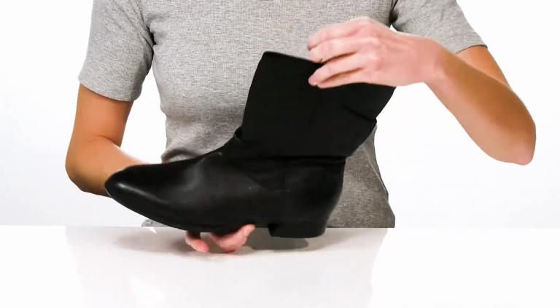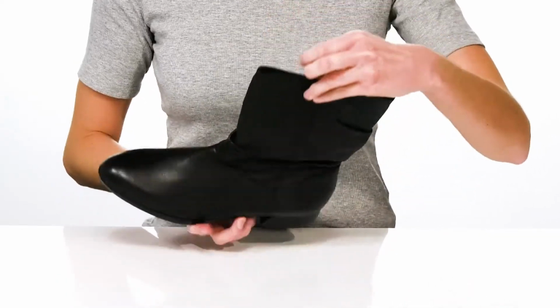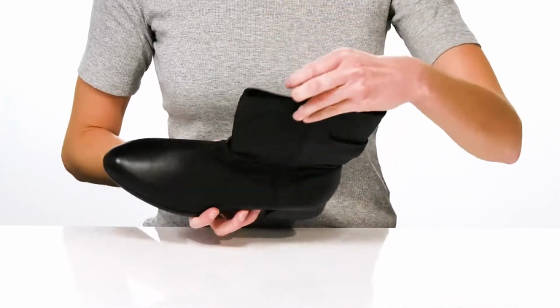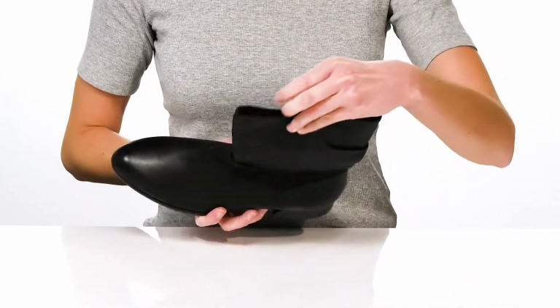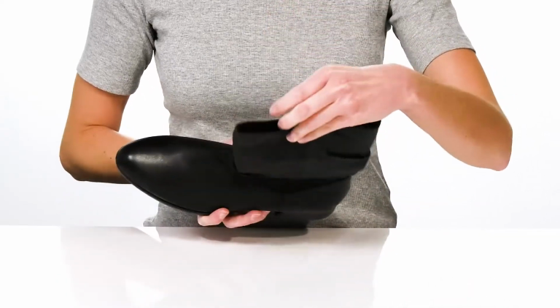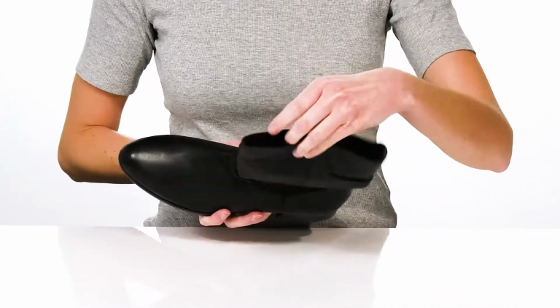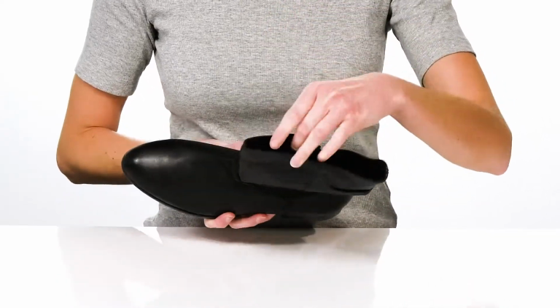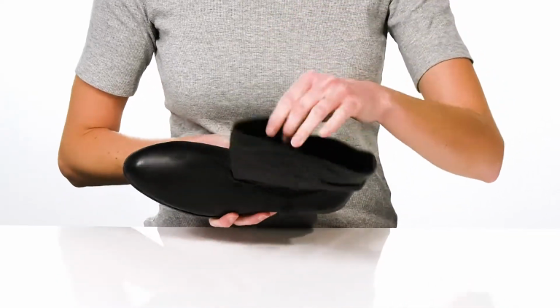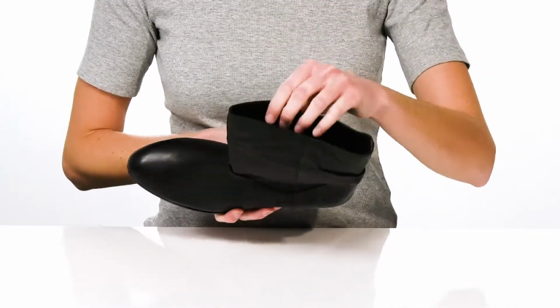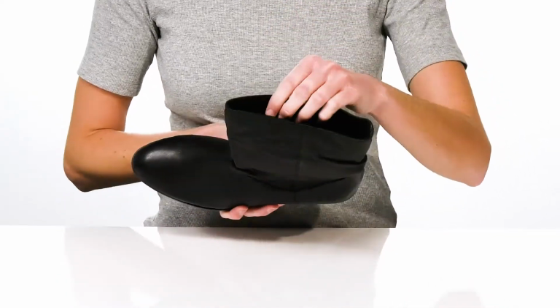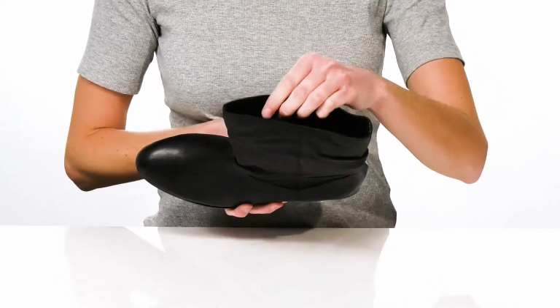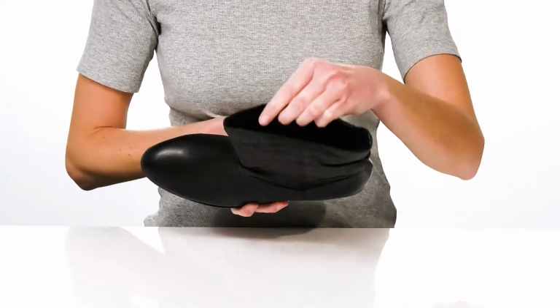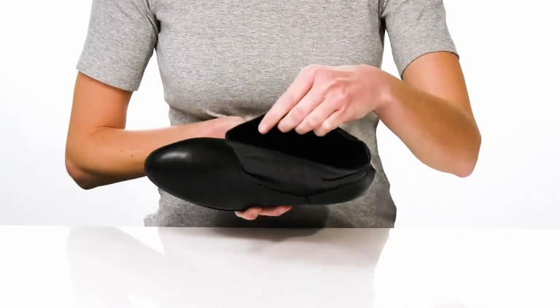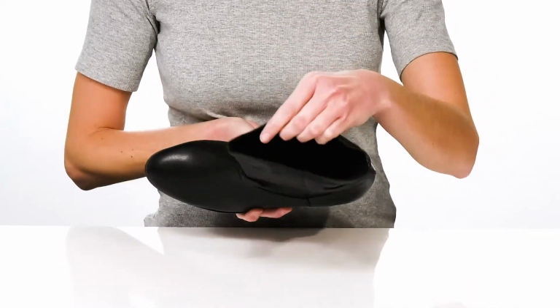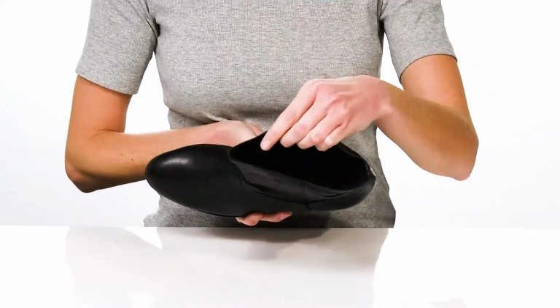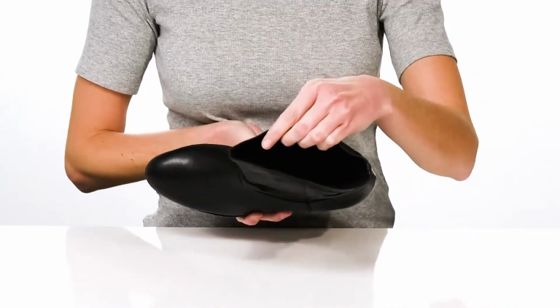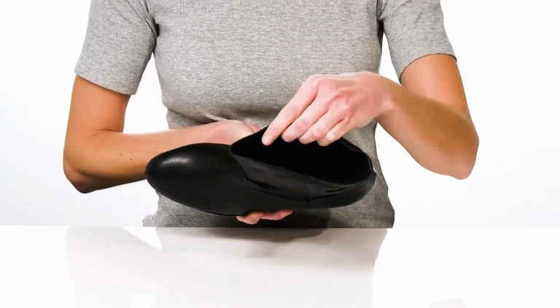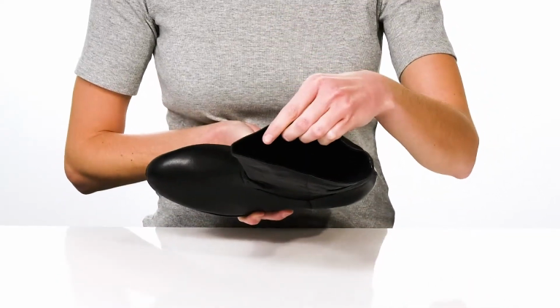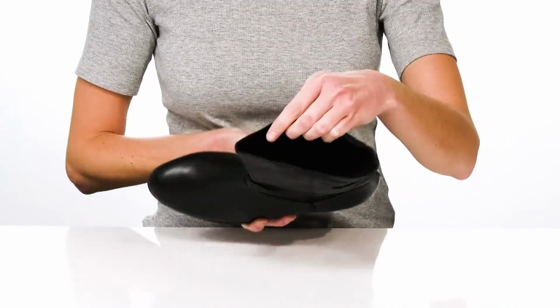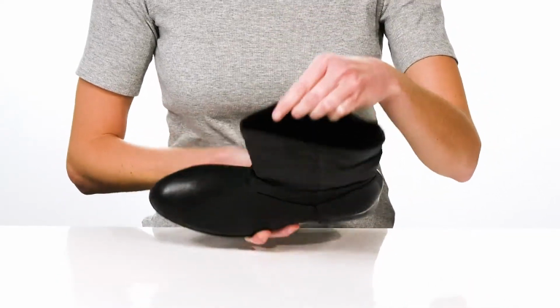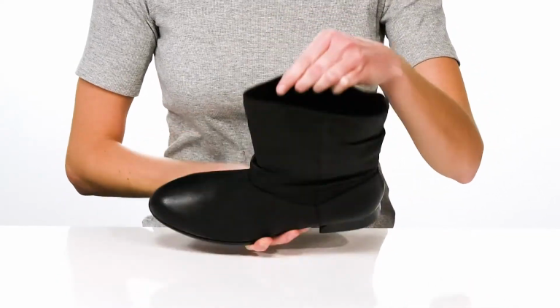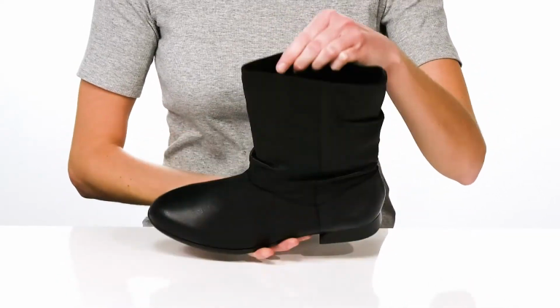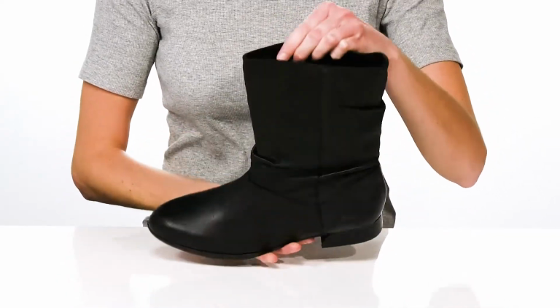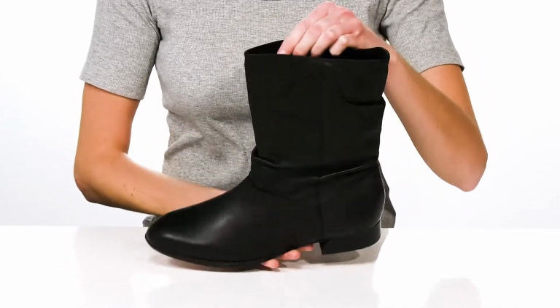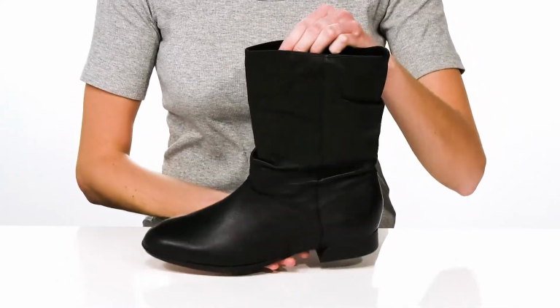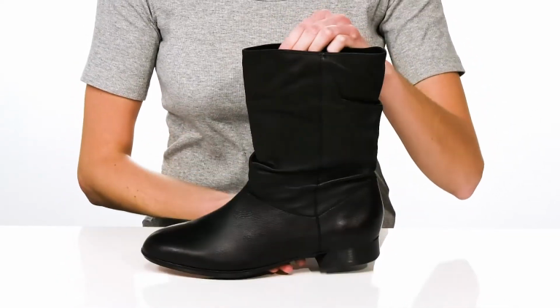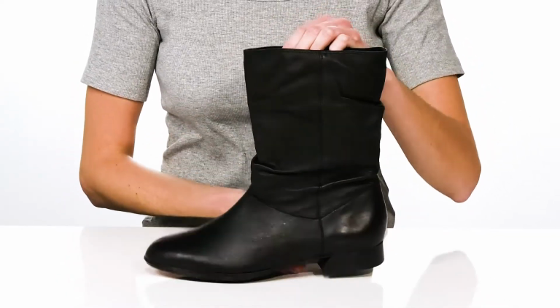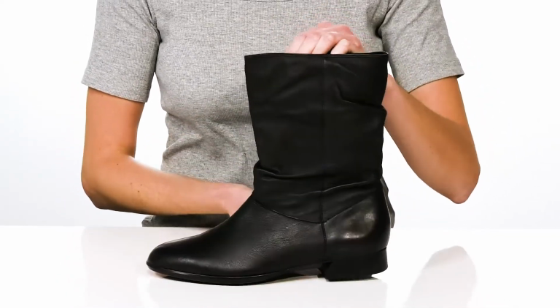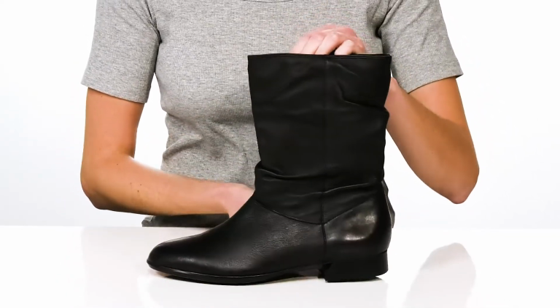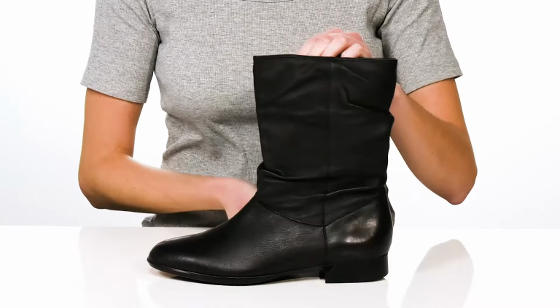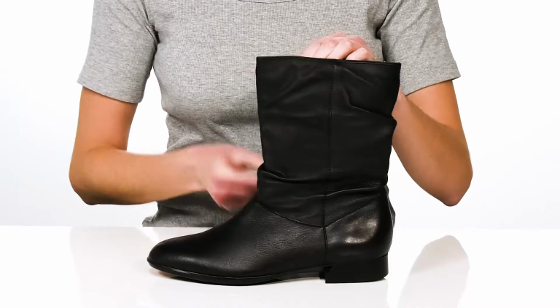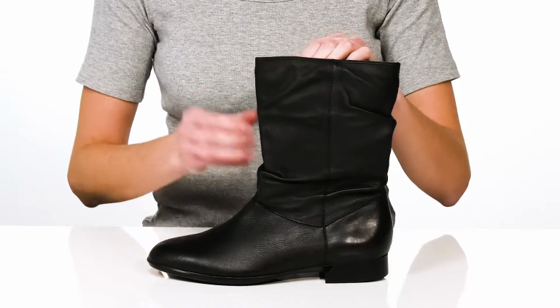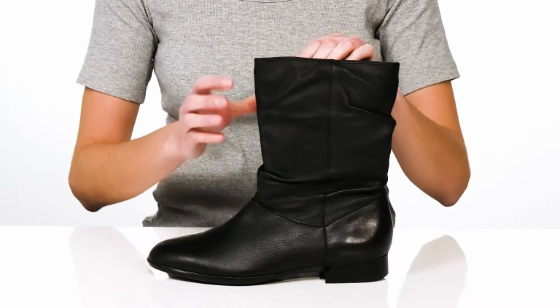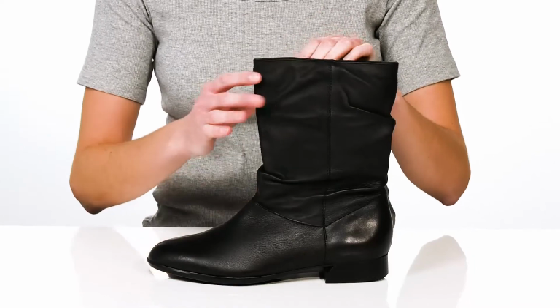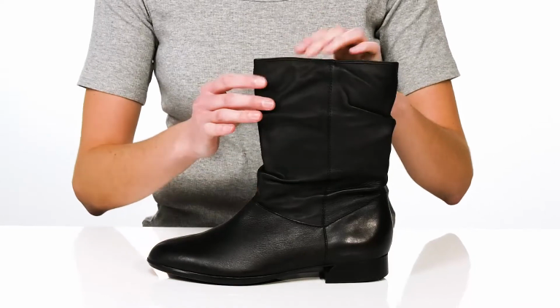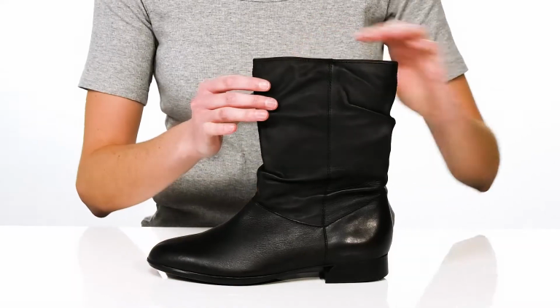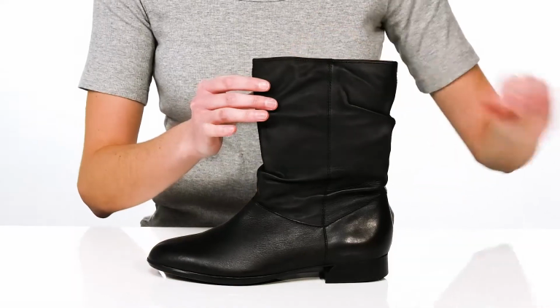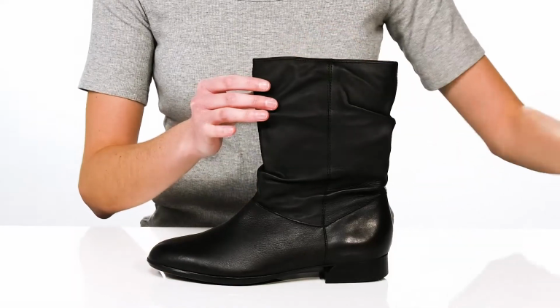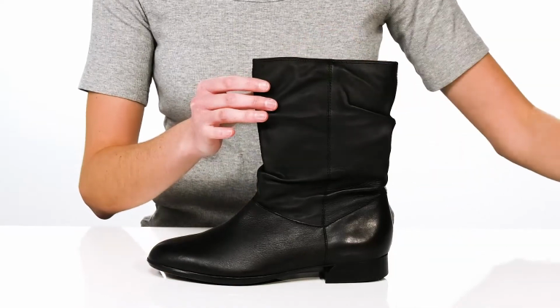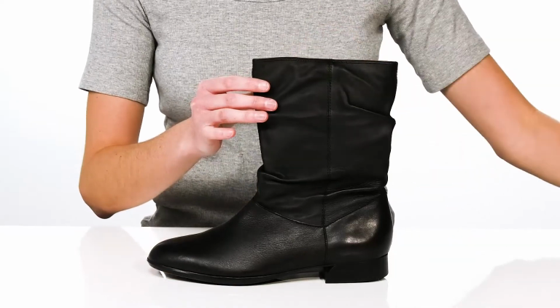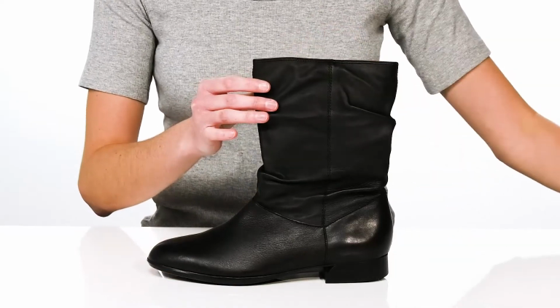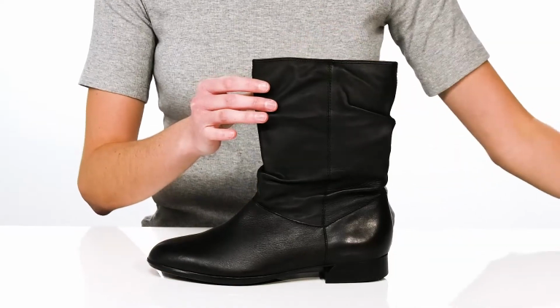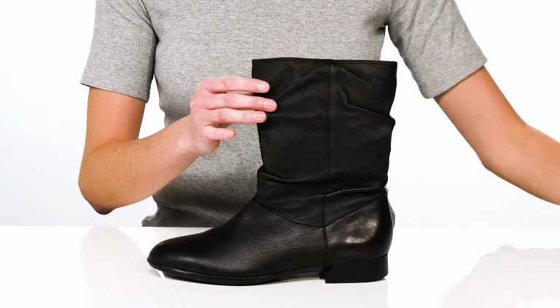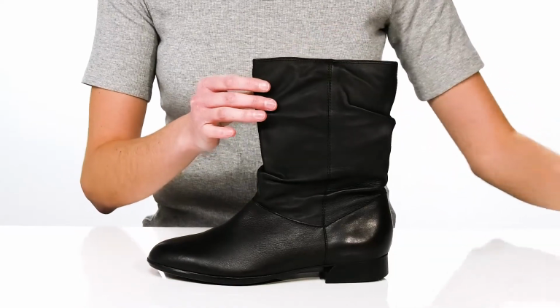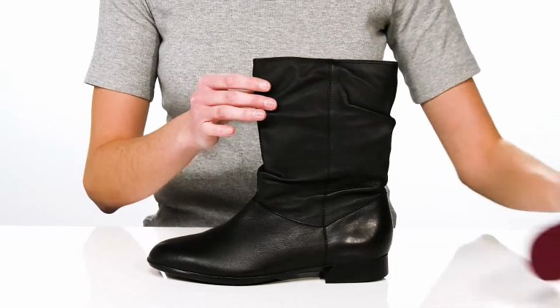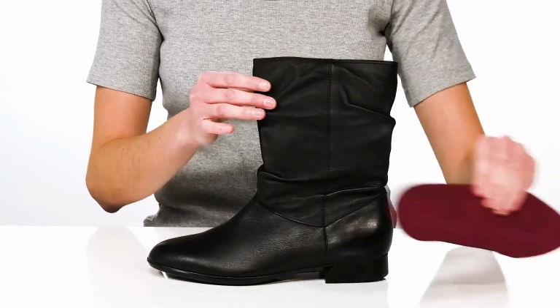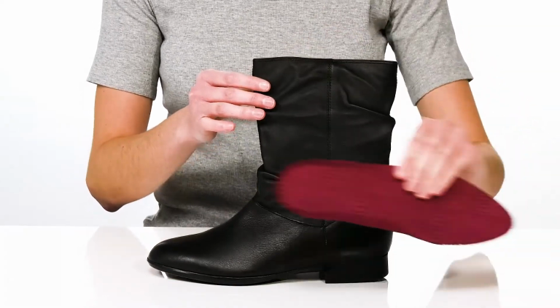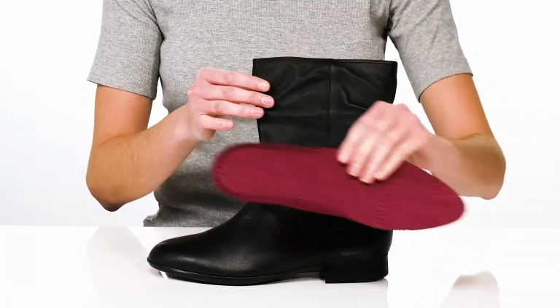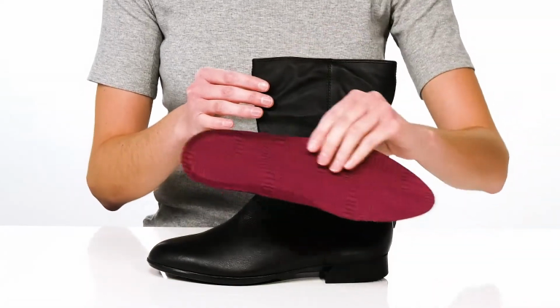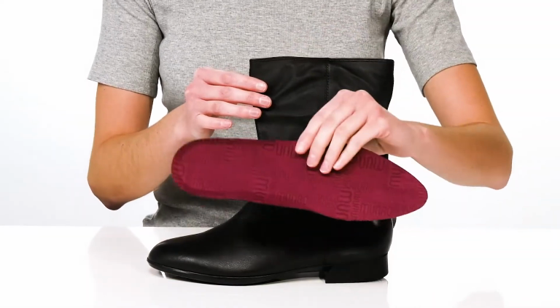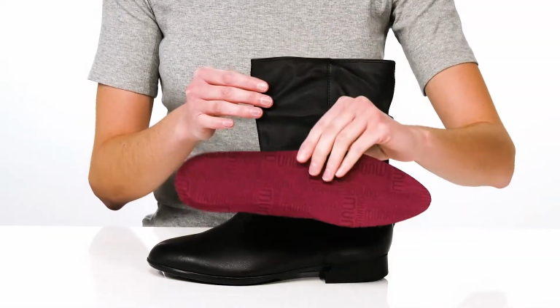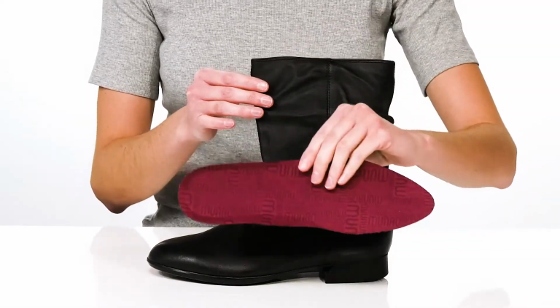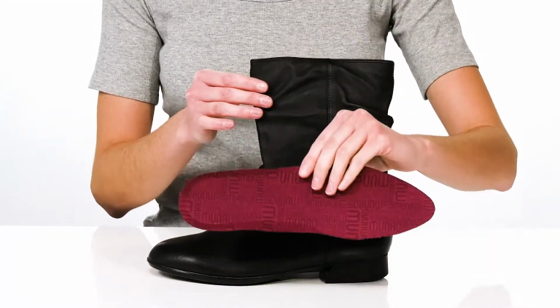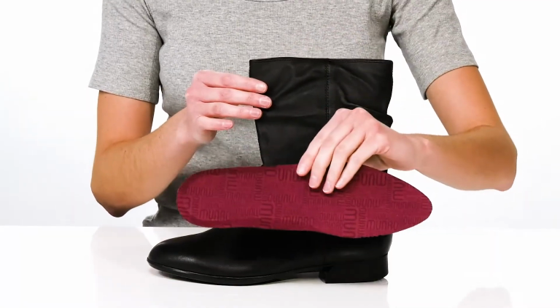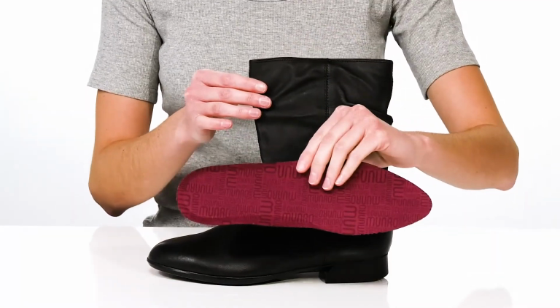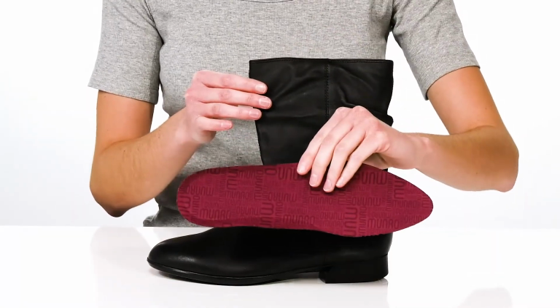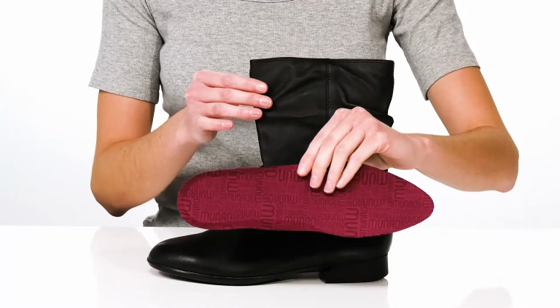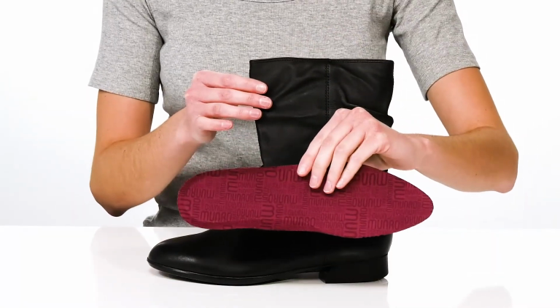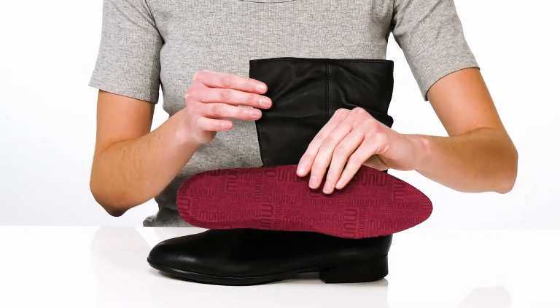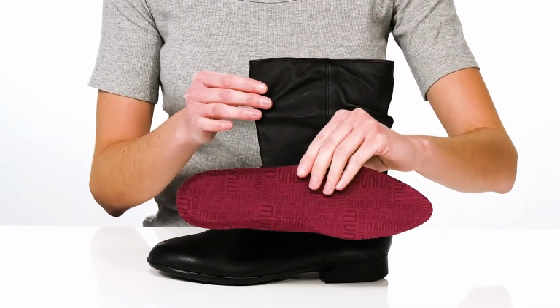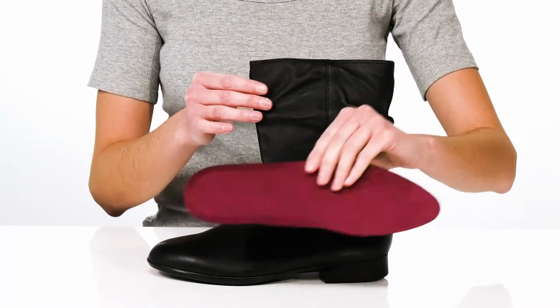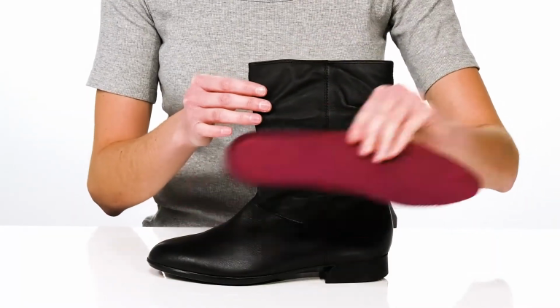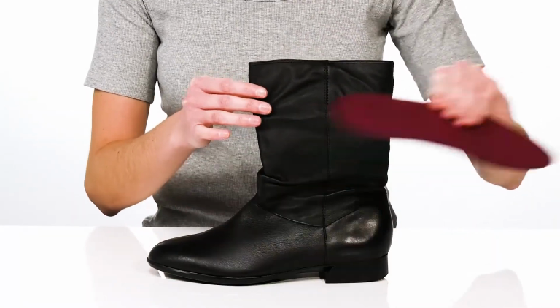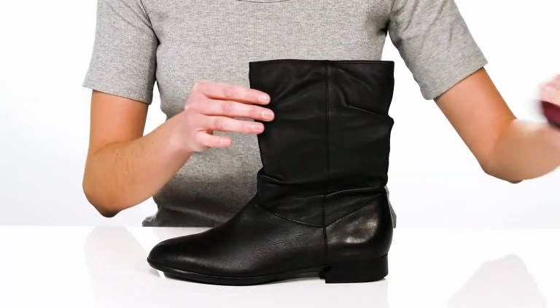Inside they have a soft lining and there's also a removable footbed. This insole is lightly cushioned for comfort.